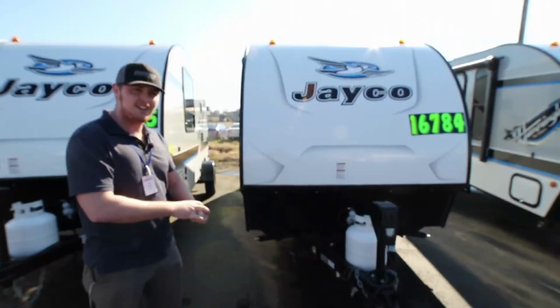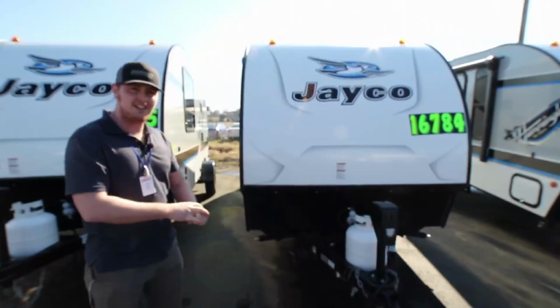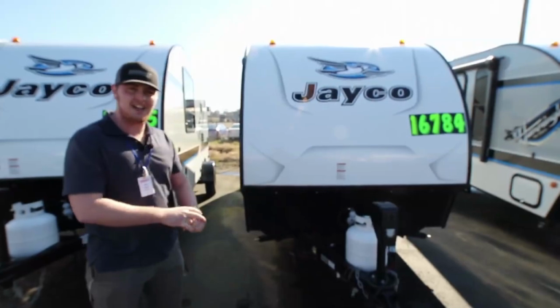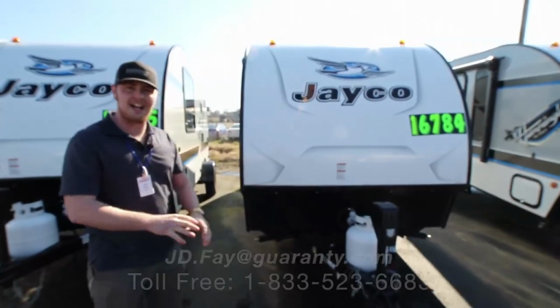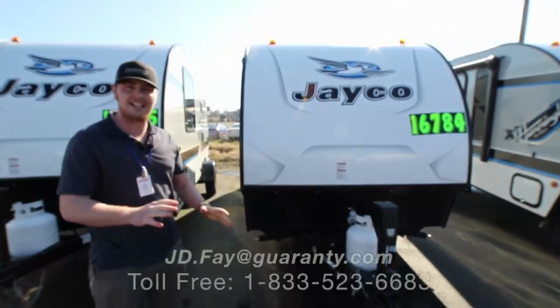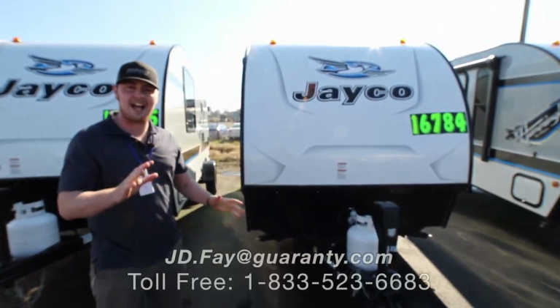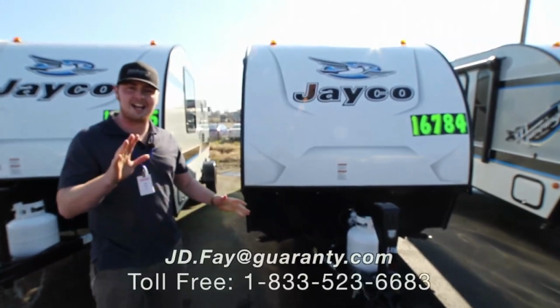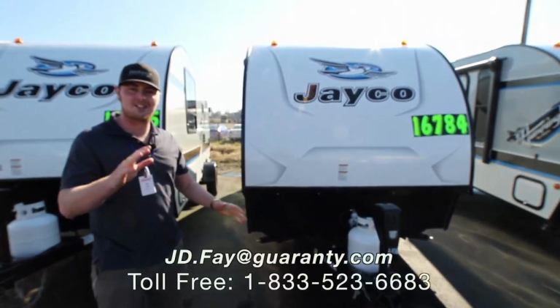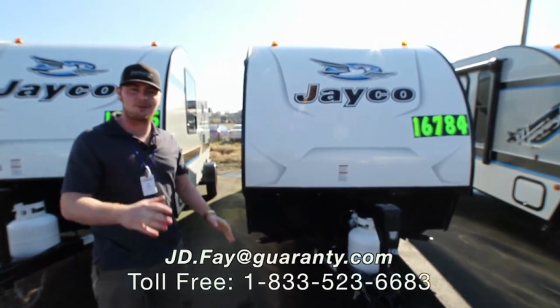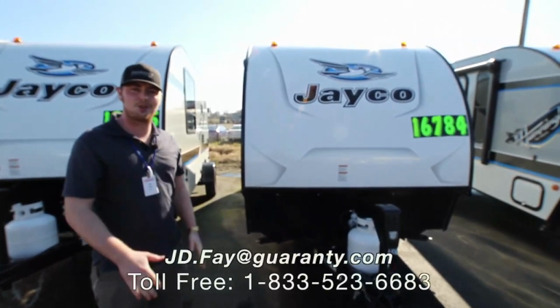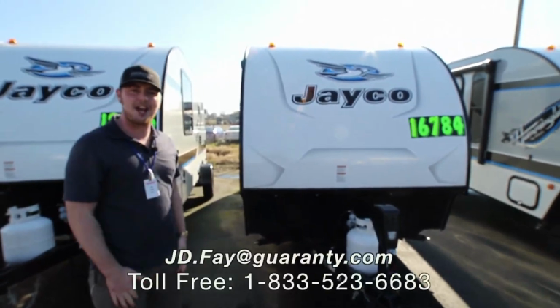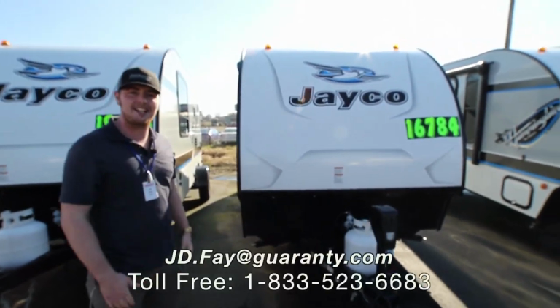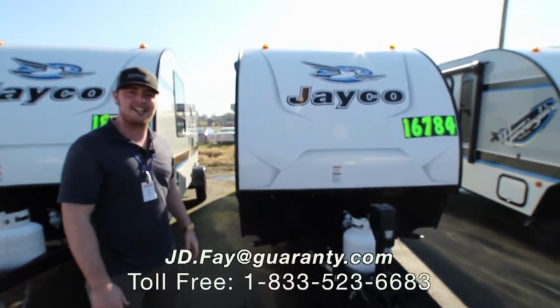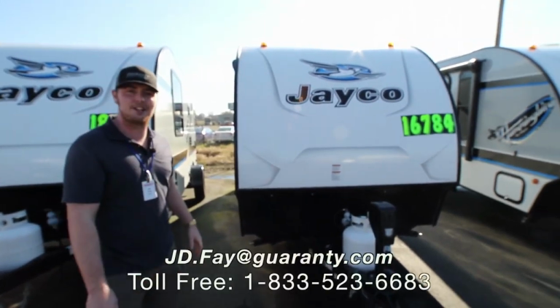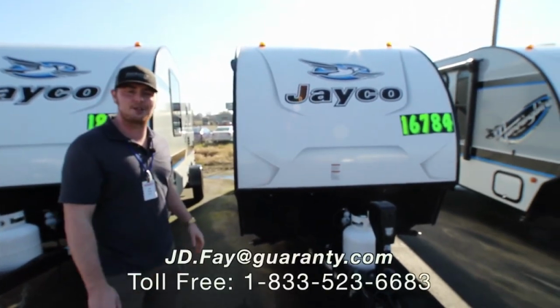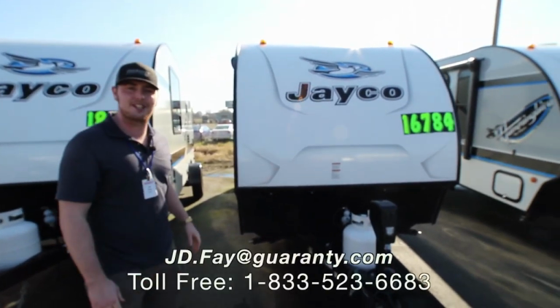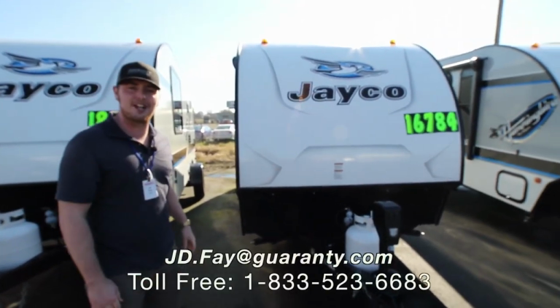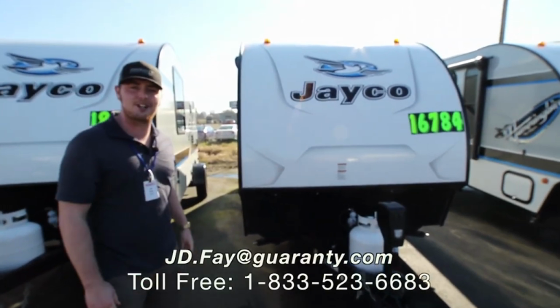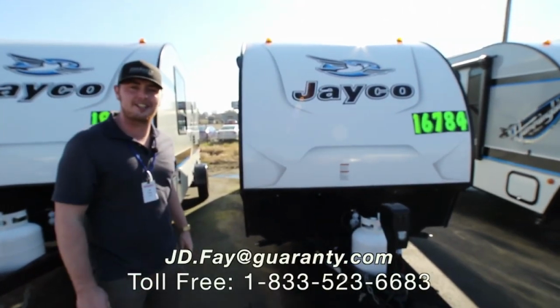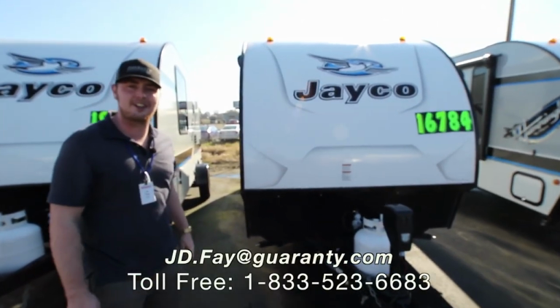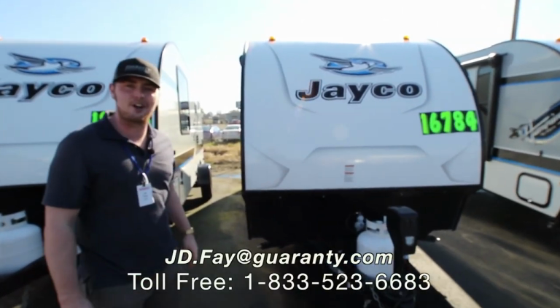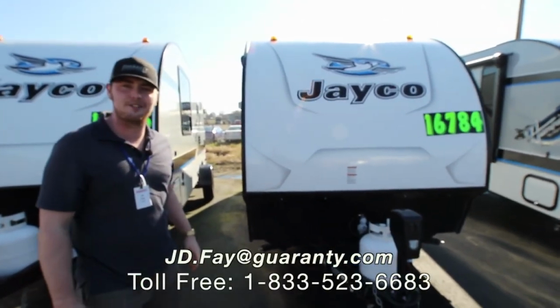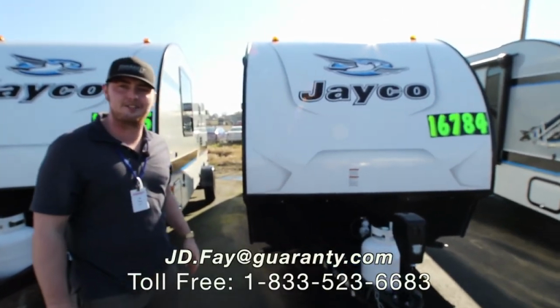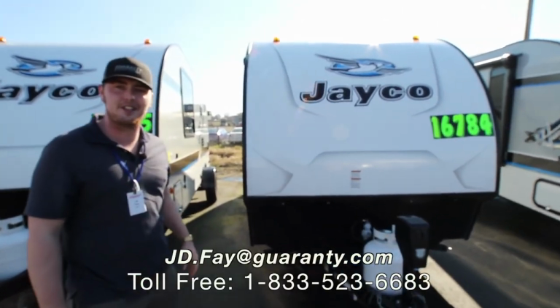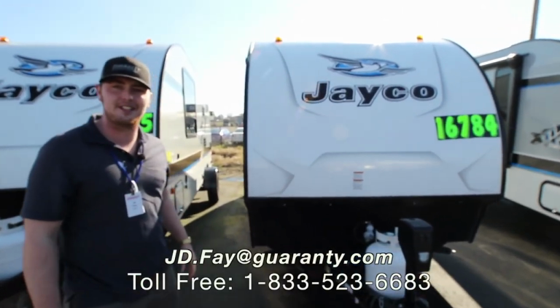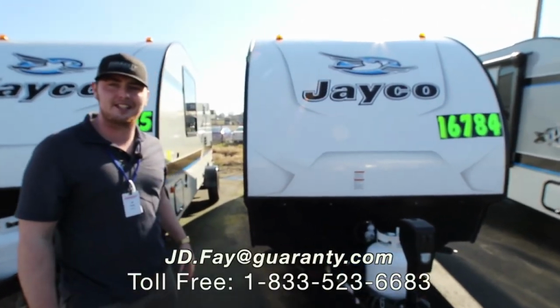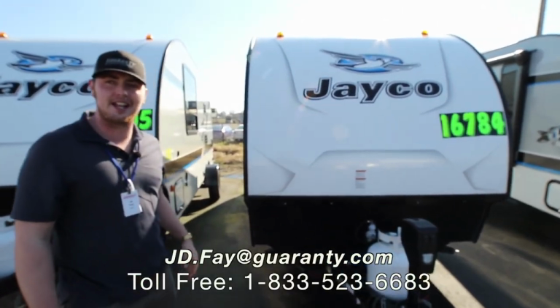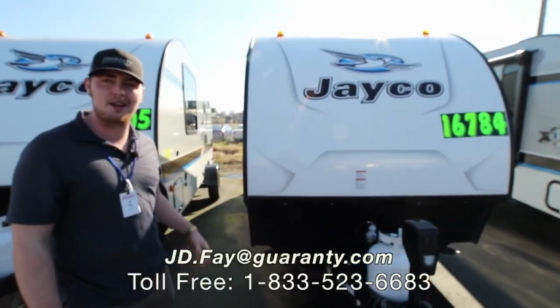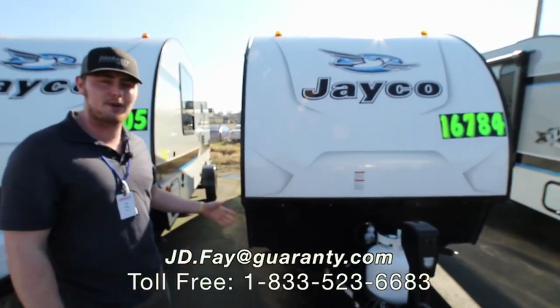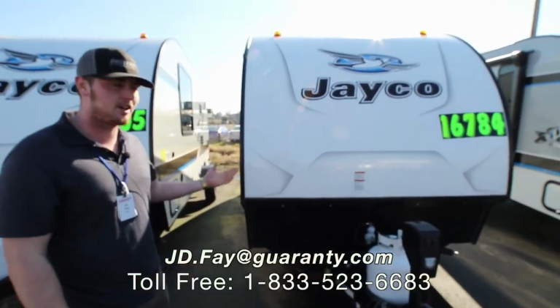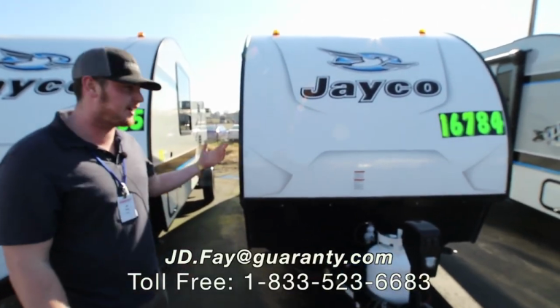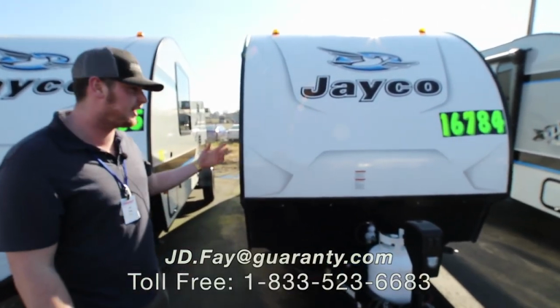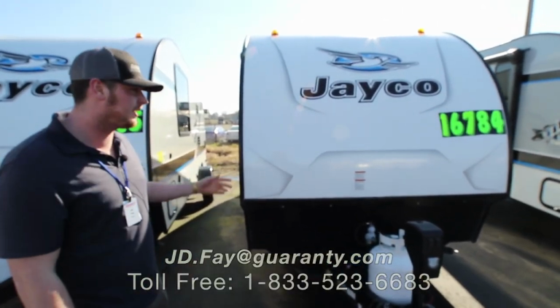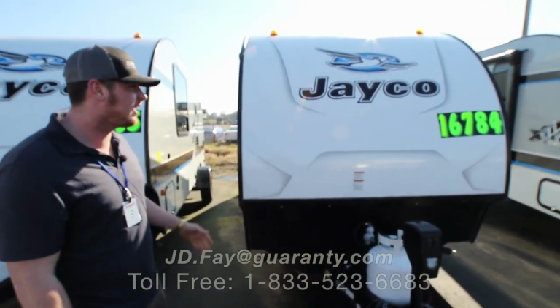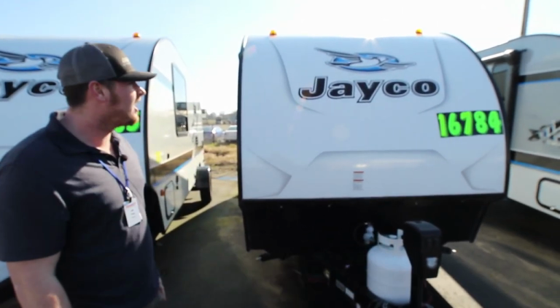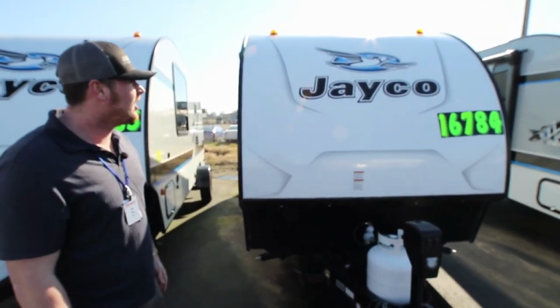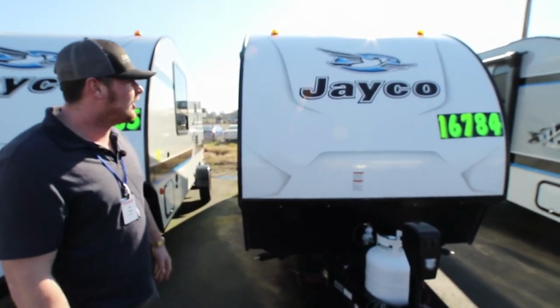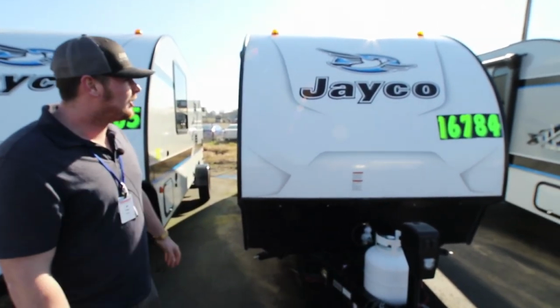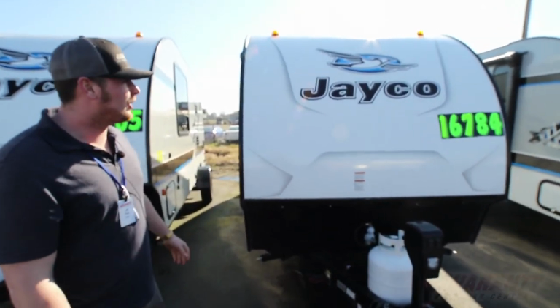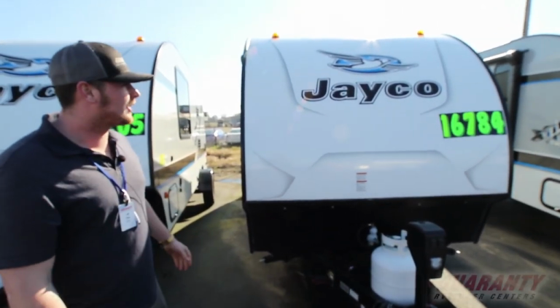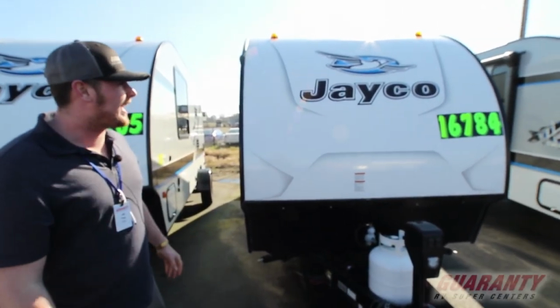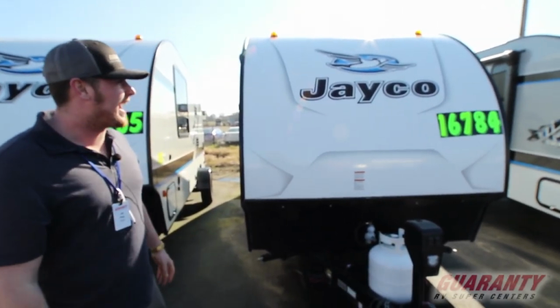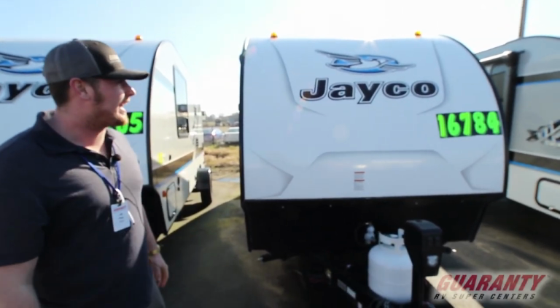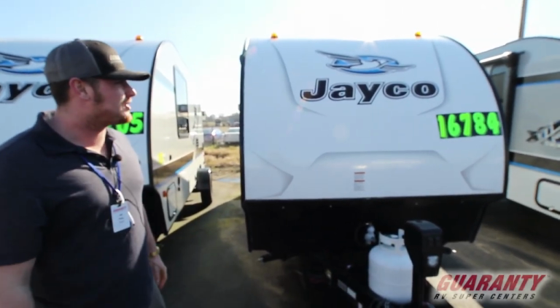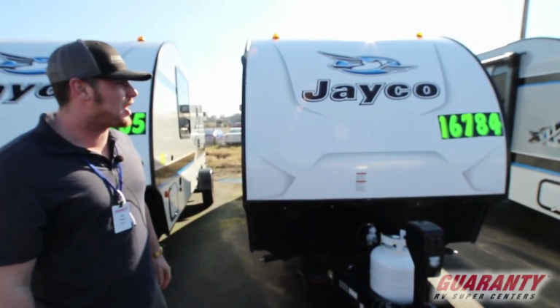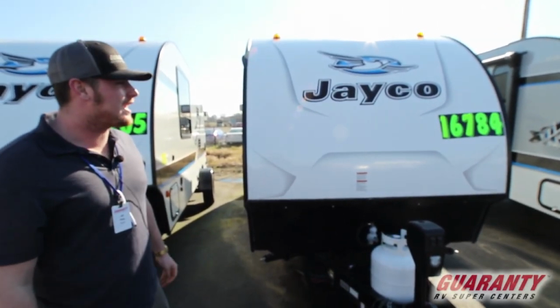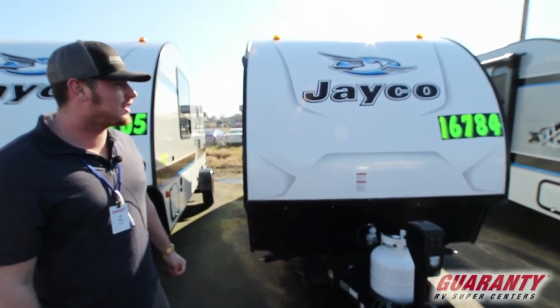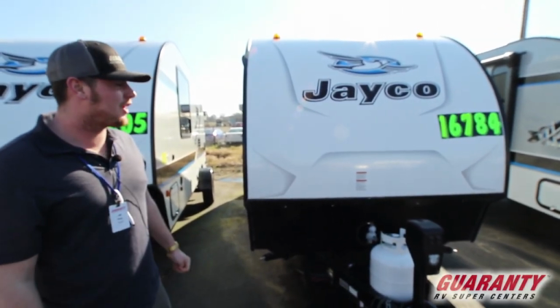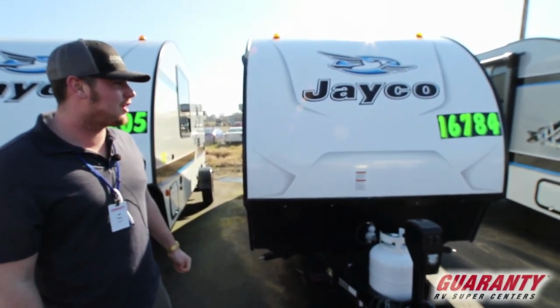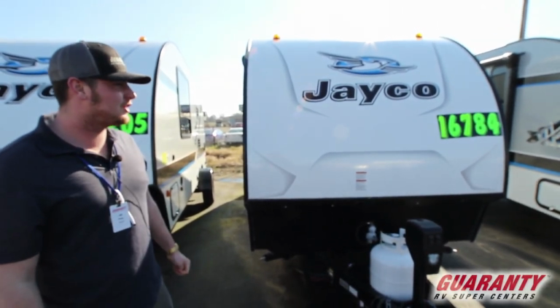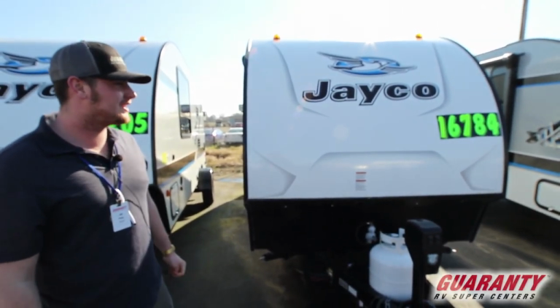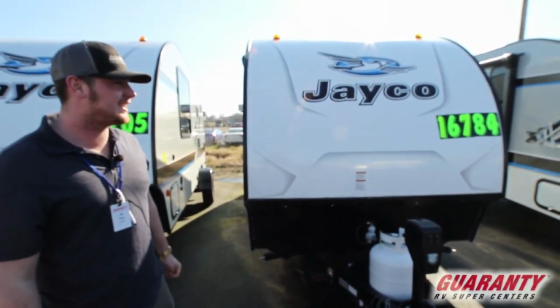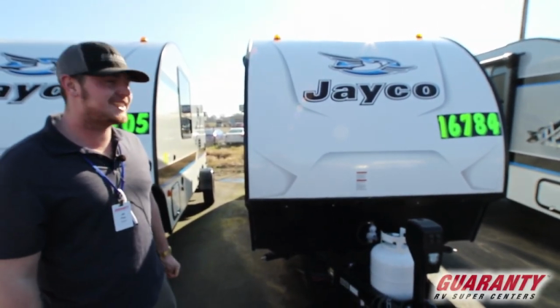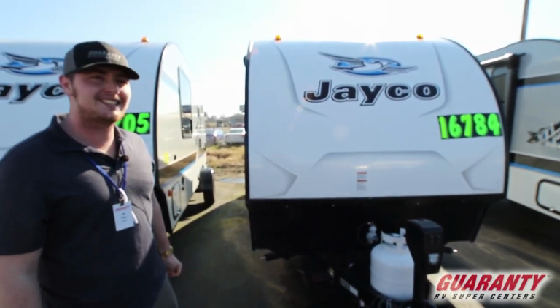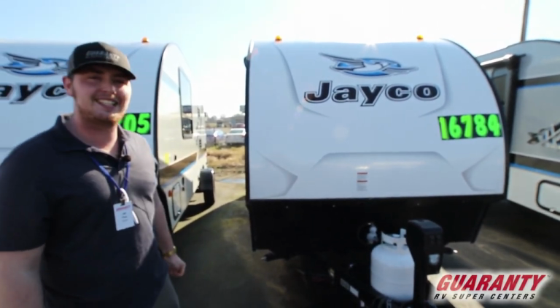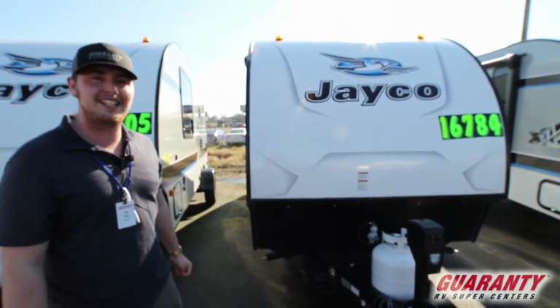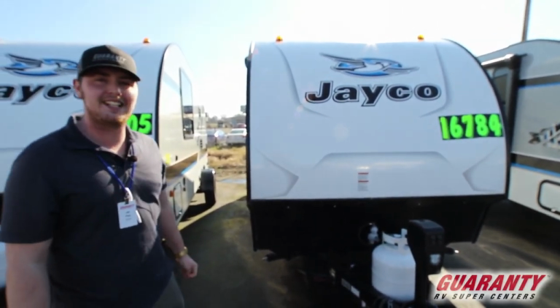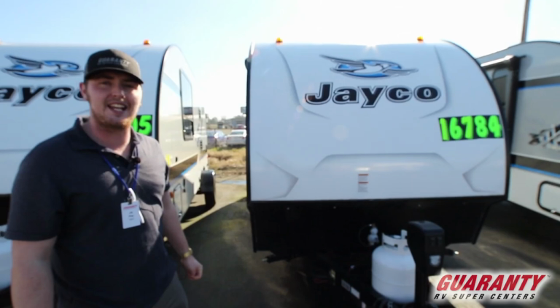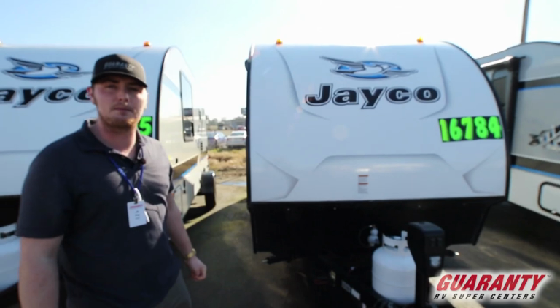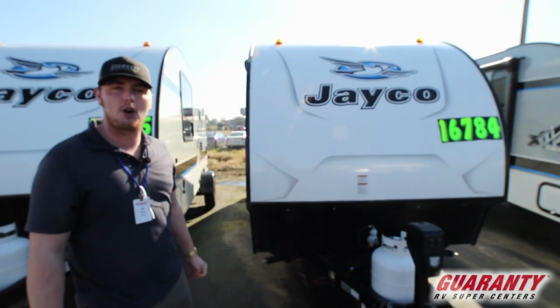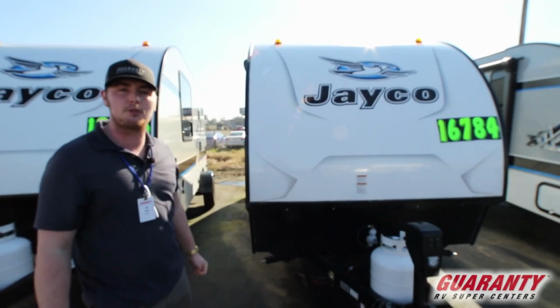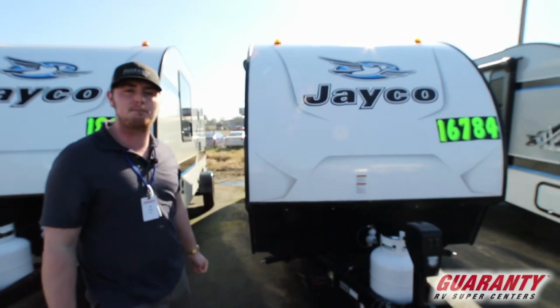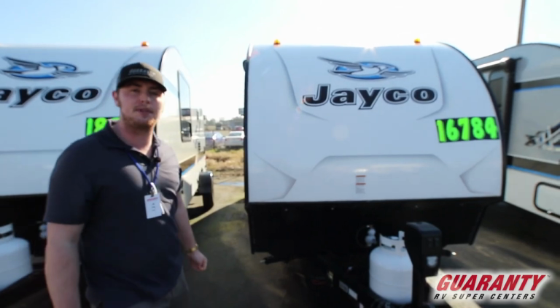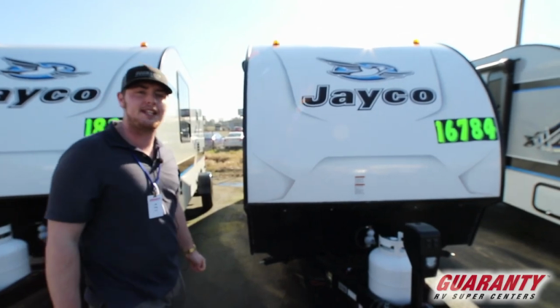Hi guys, I'm JD here with Guaranty RV. Today we are here looking at a Jayco 16 MRB.